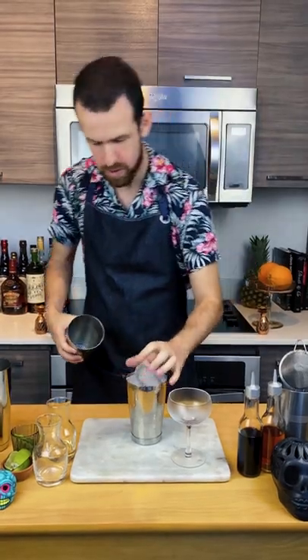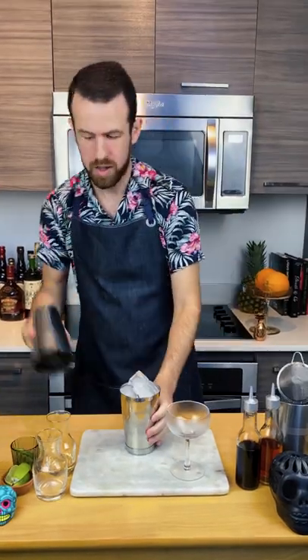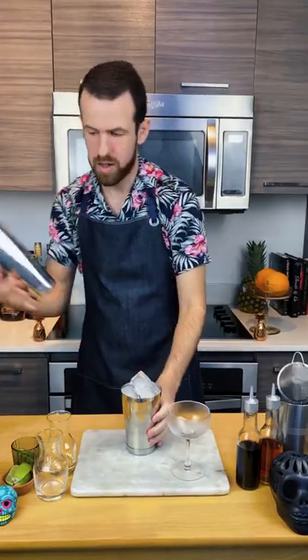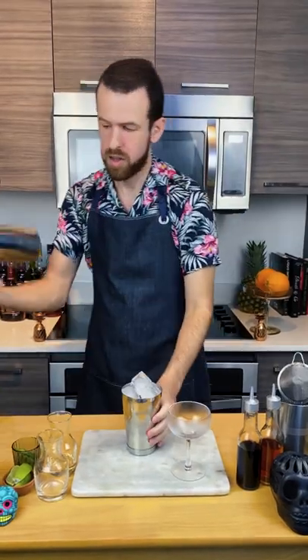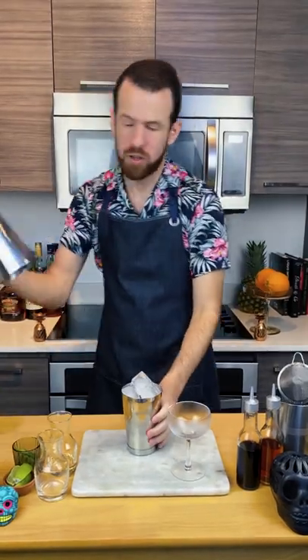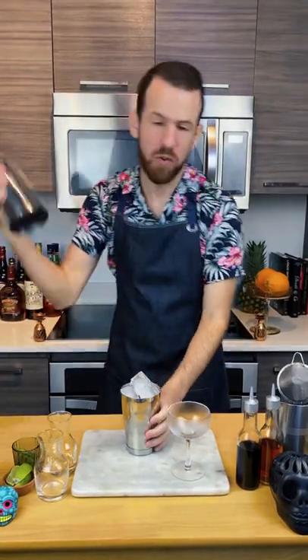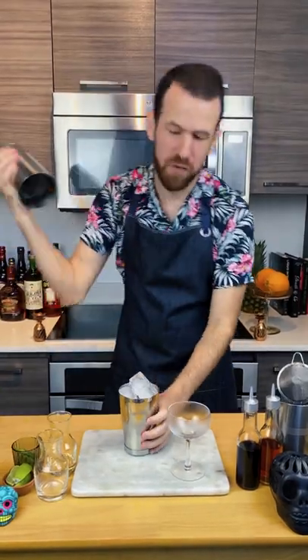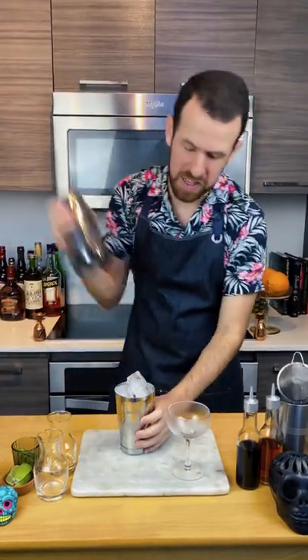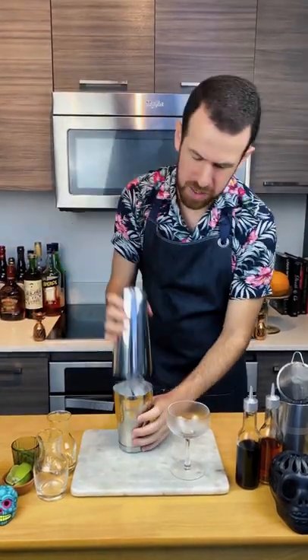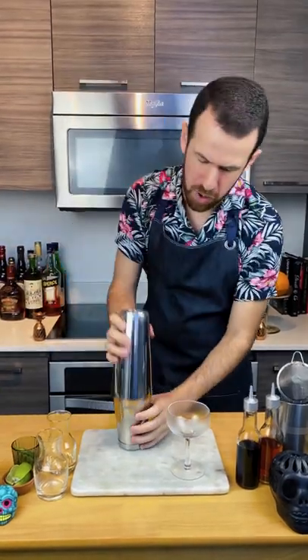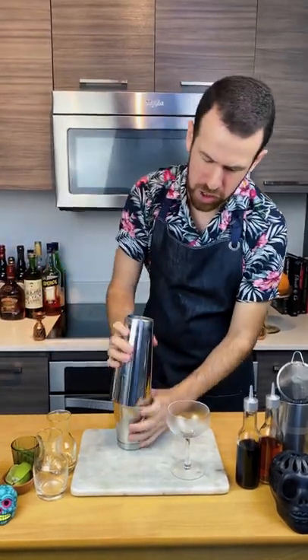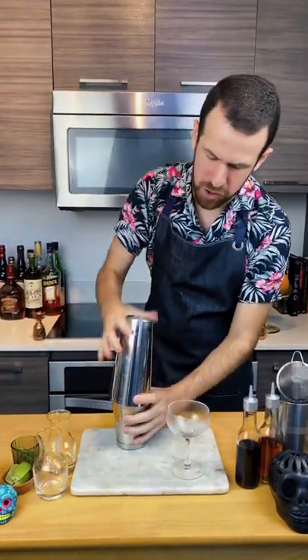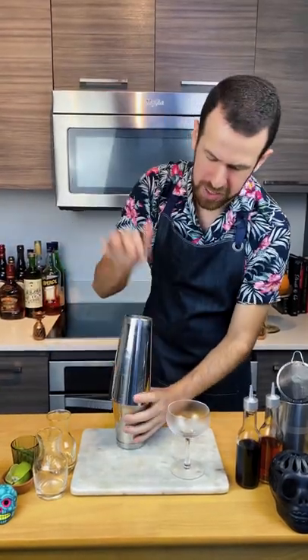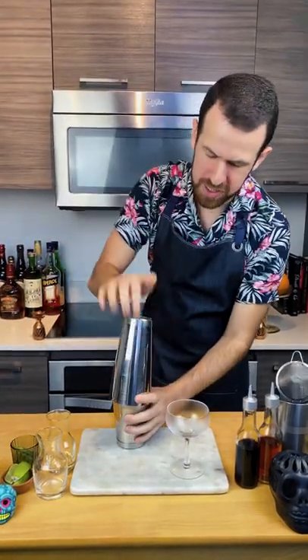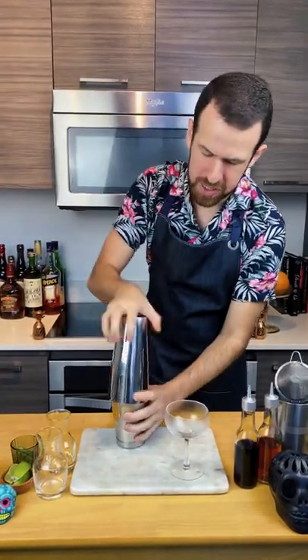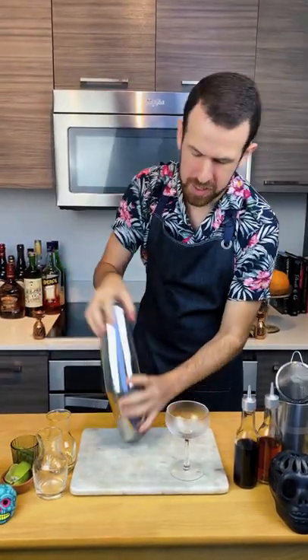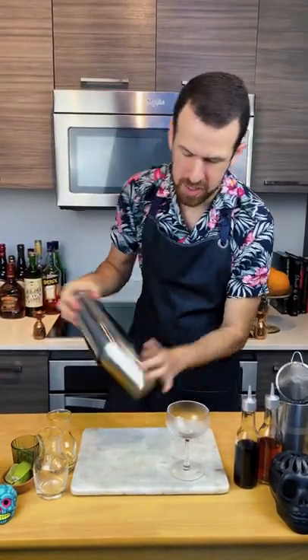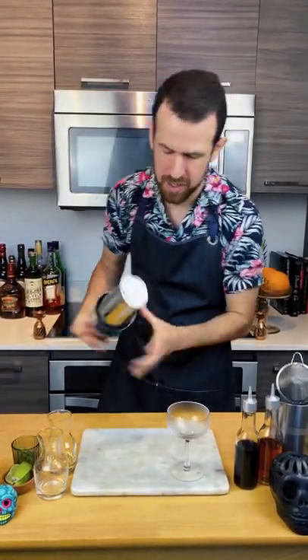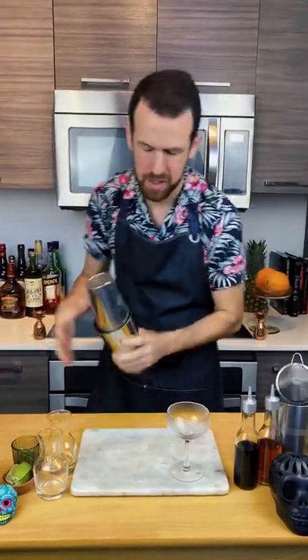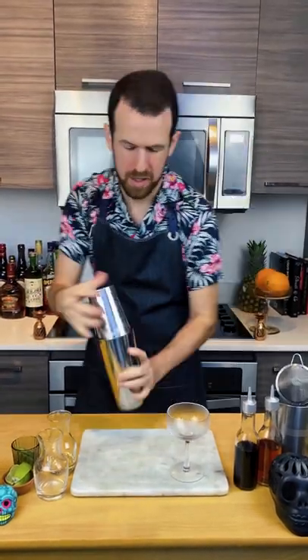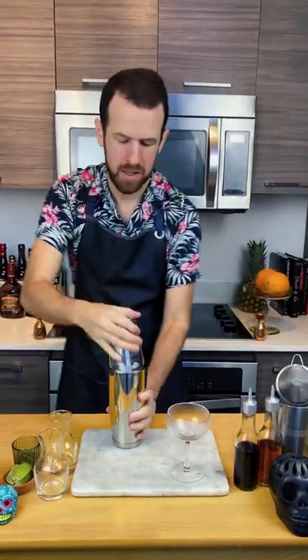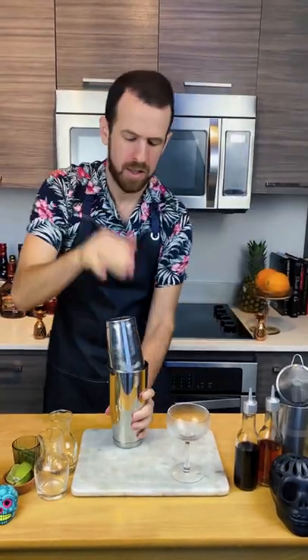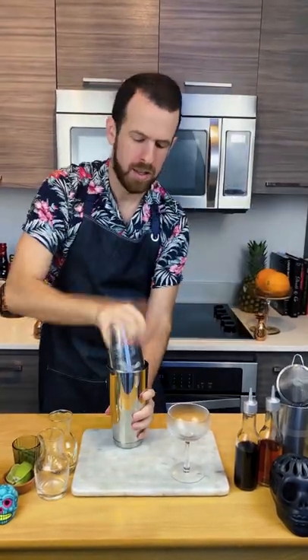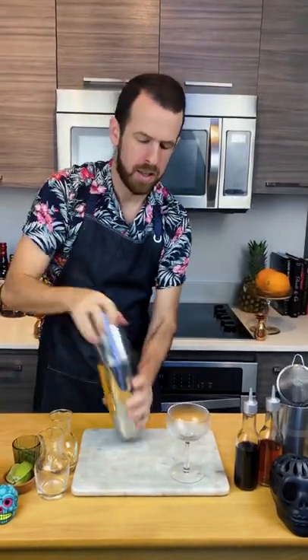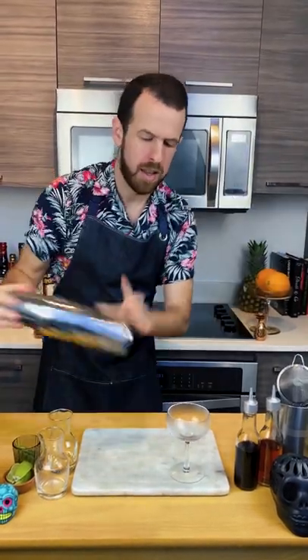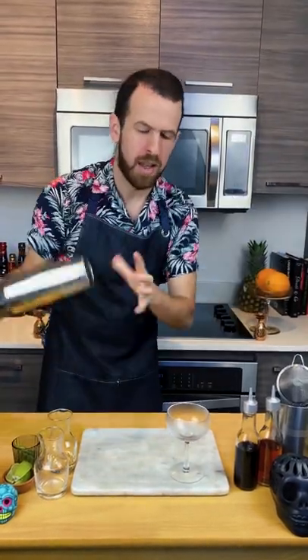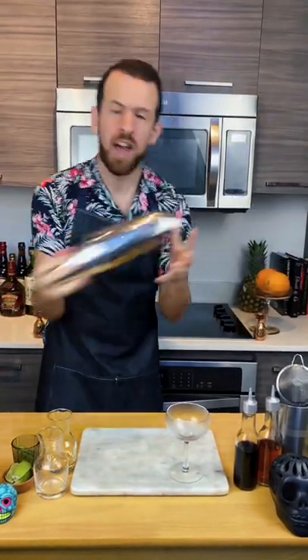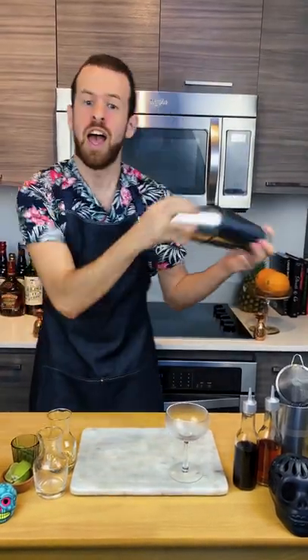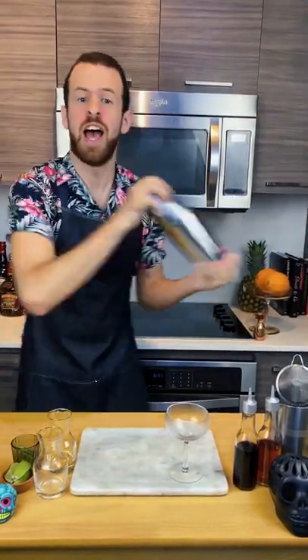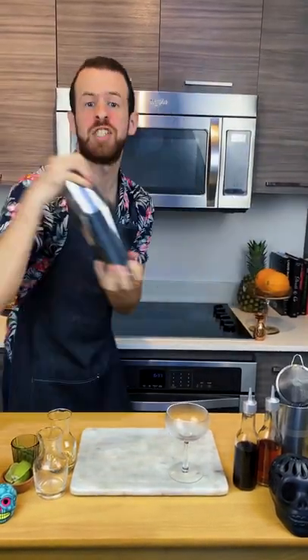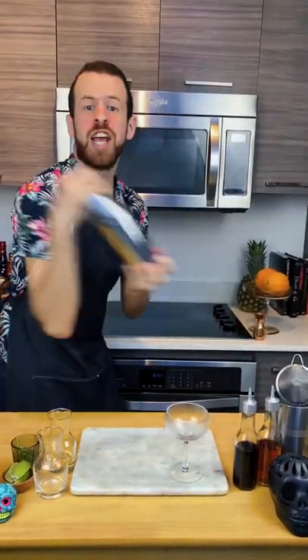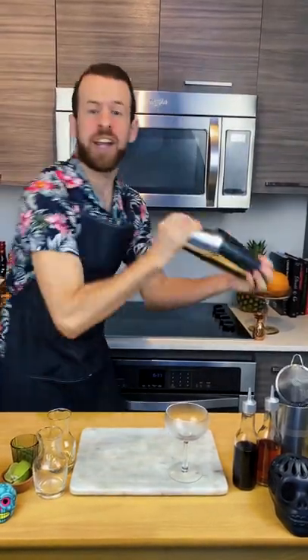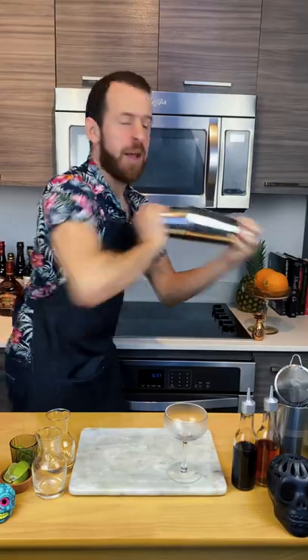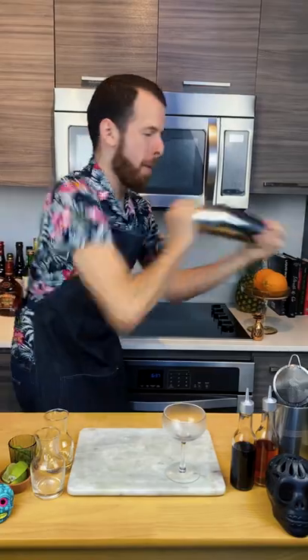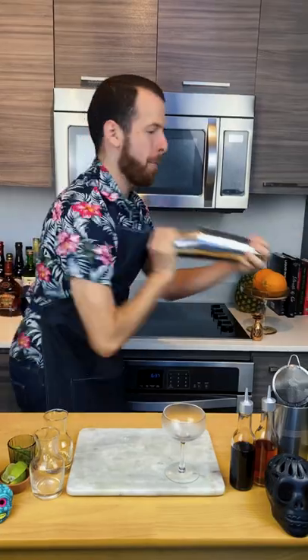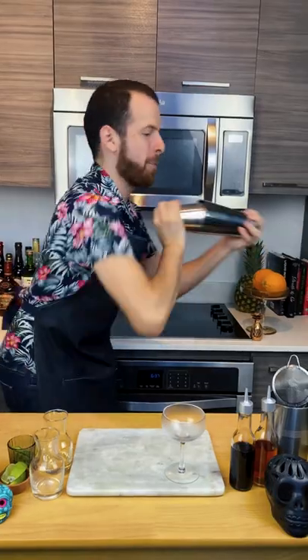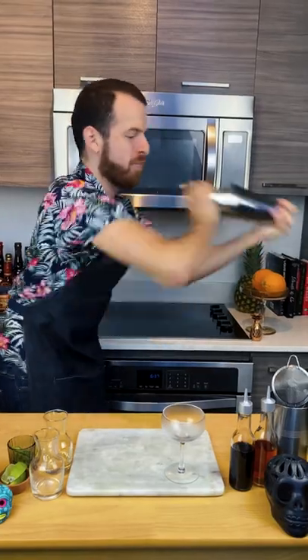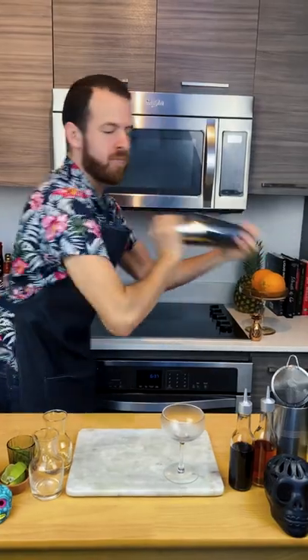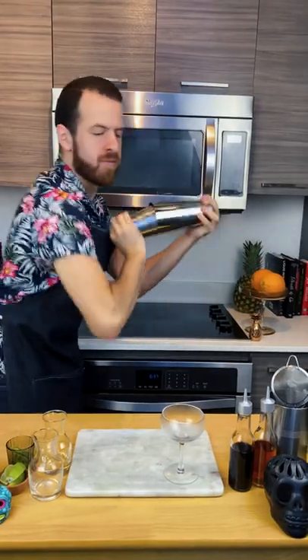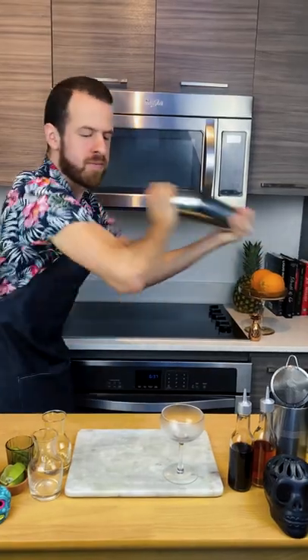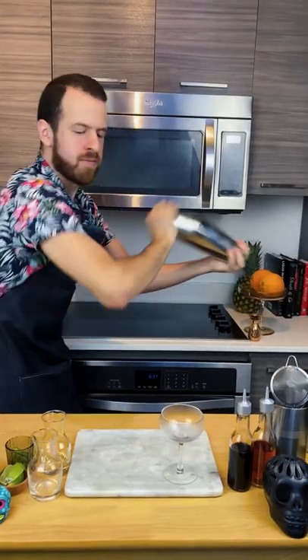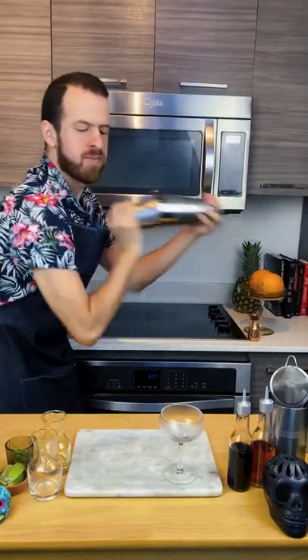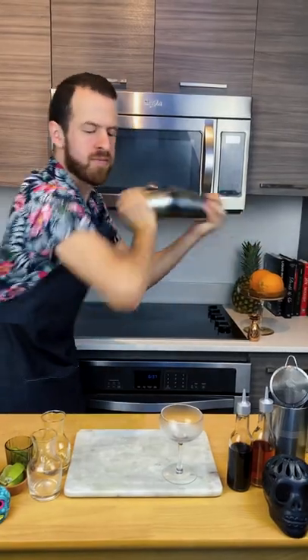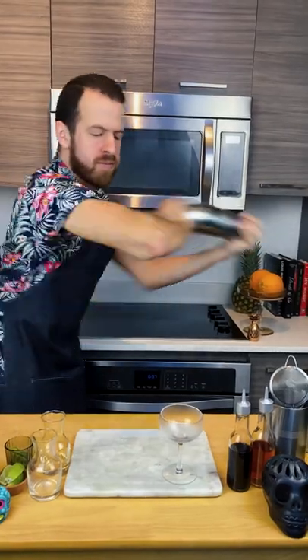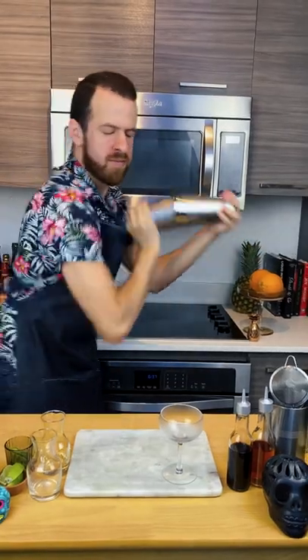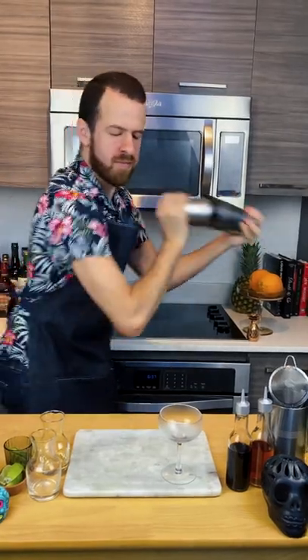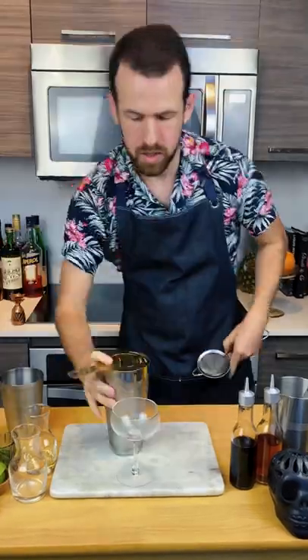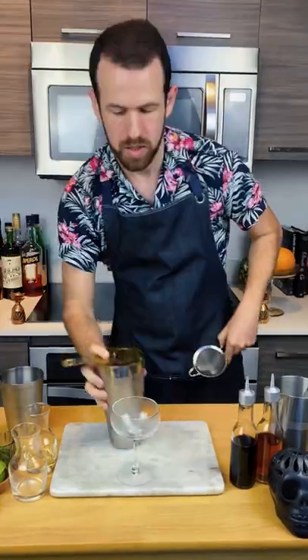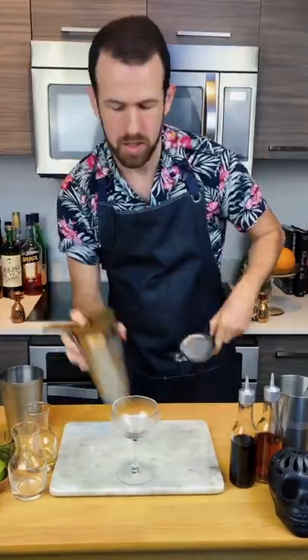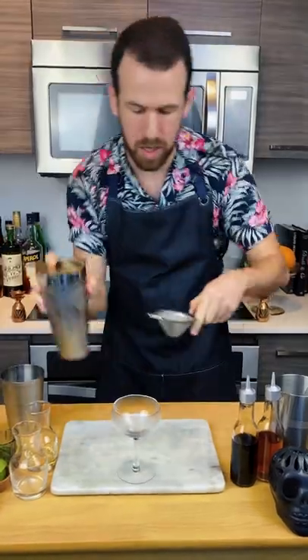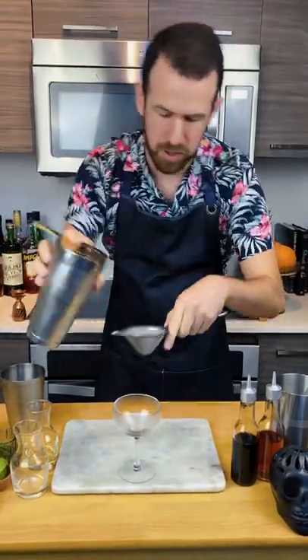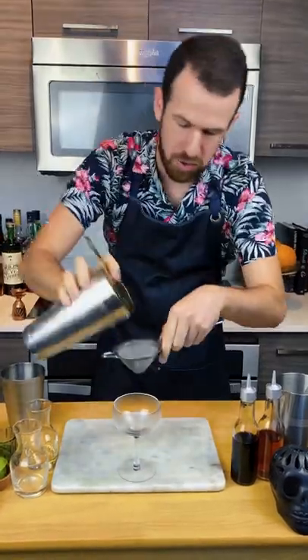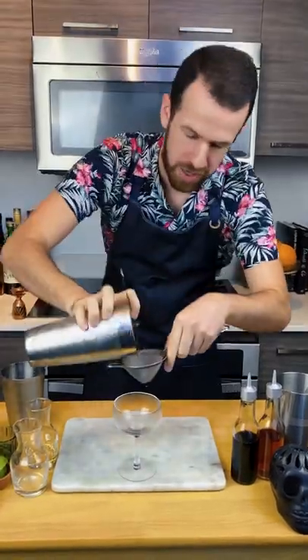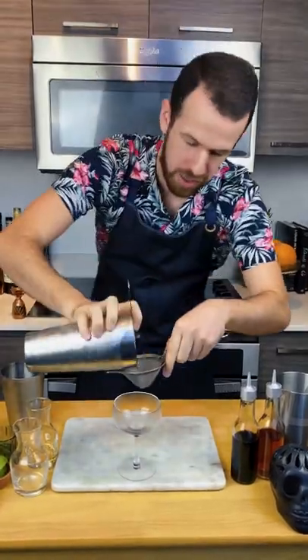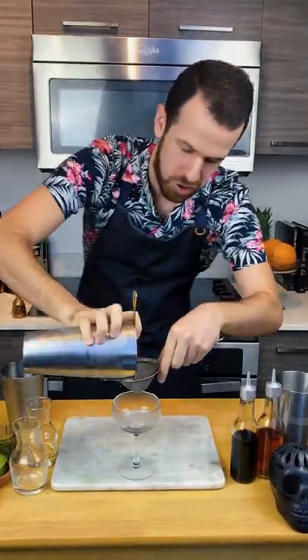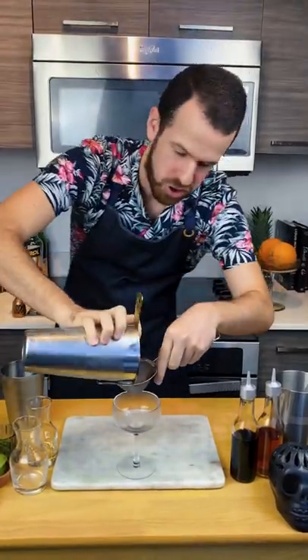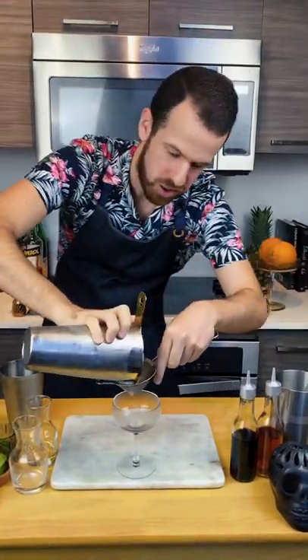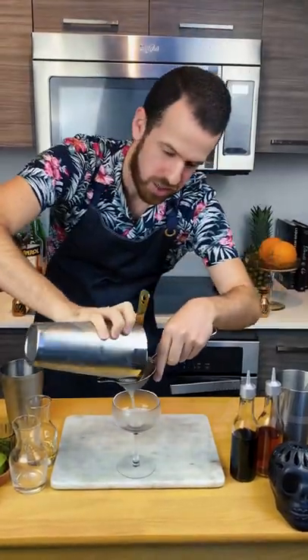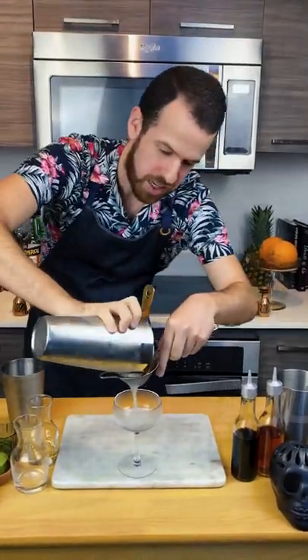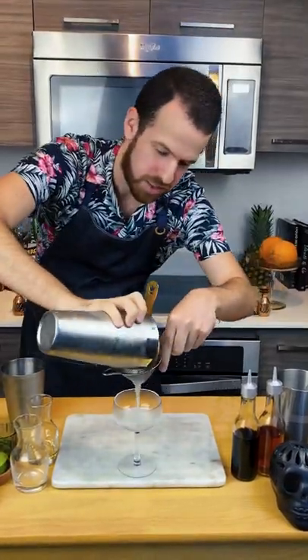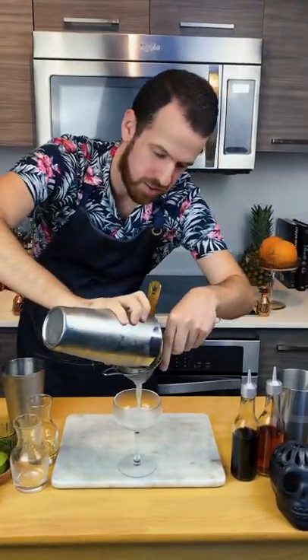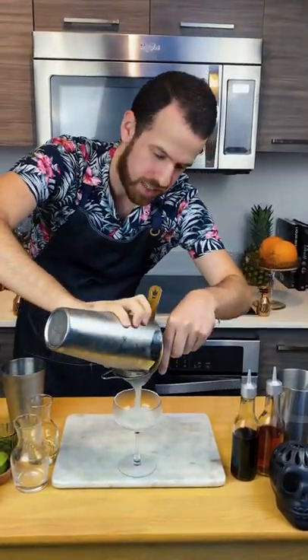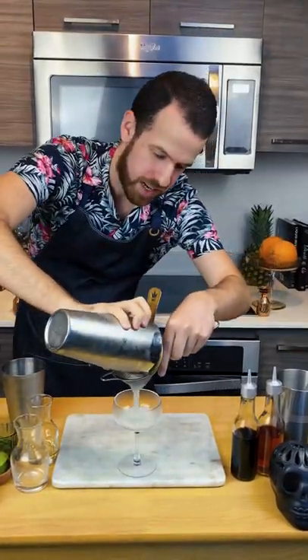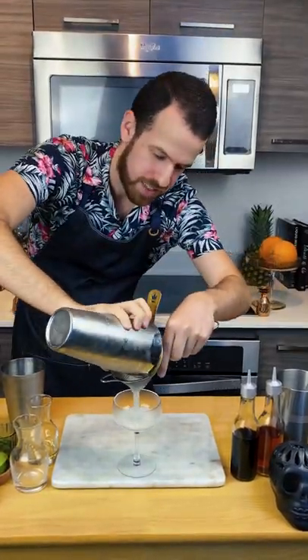Do a fancy shake! And shake! Double strain into your chilled cocktail glass.